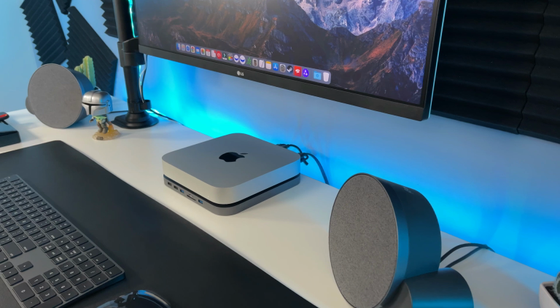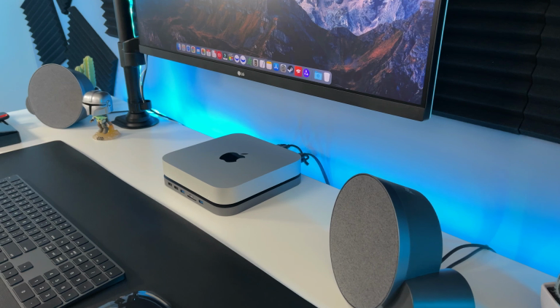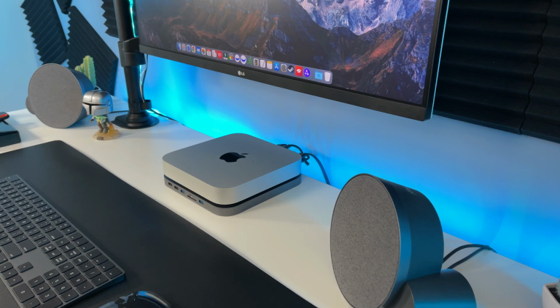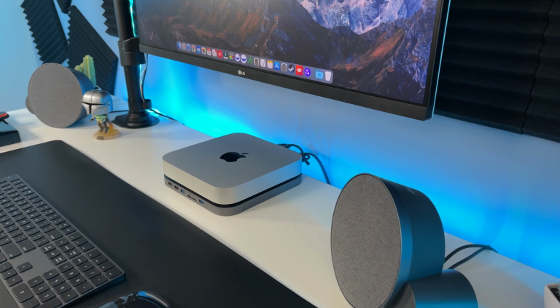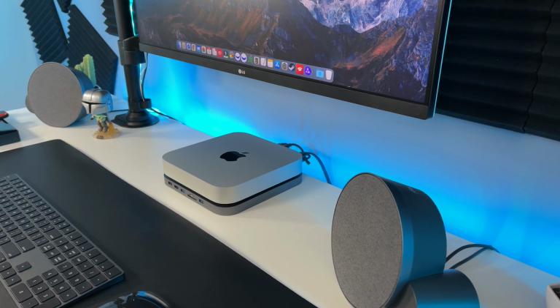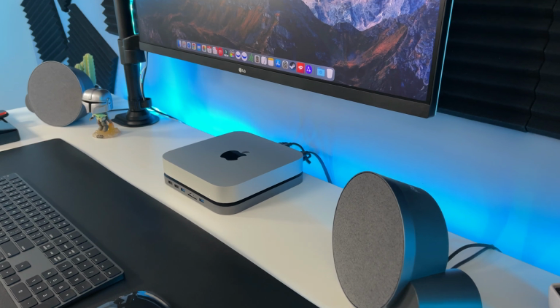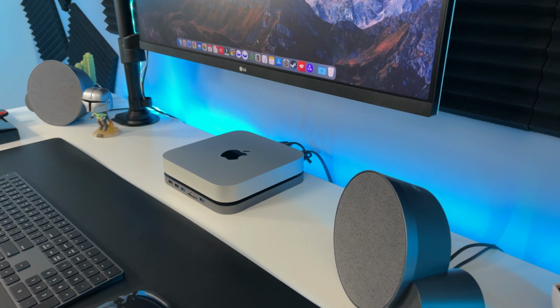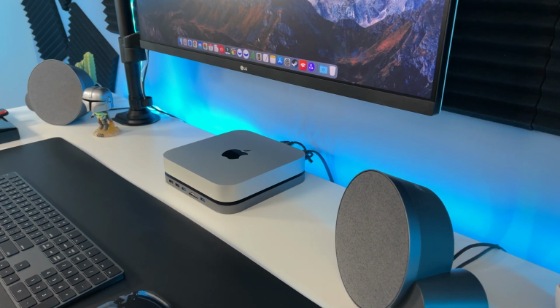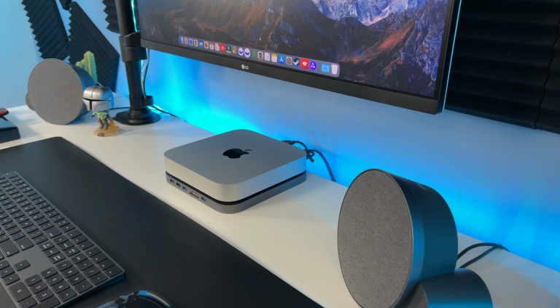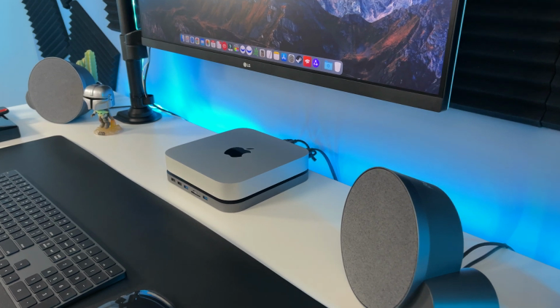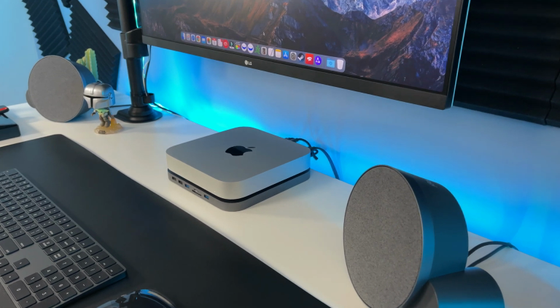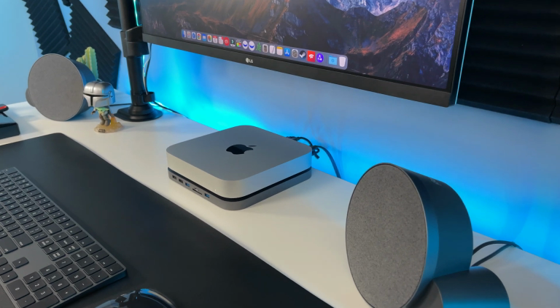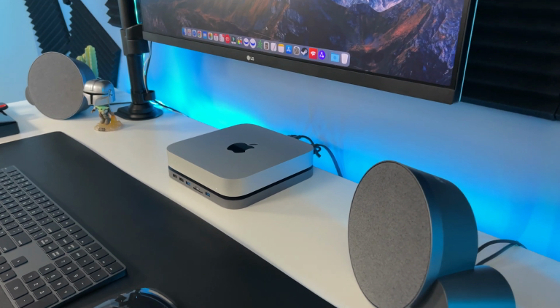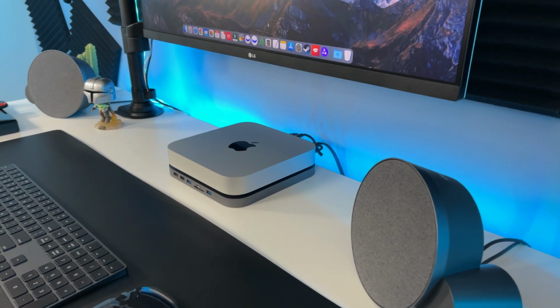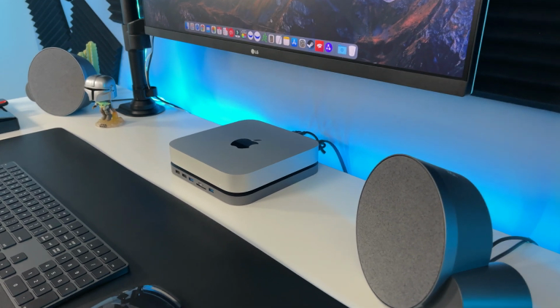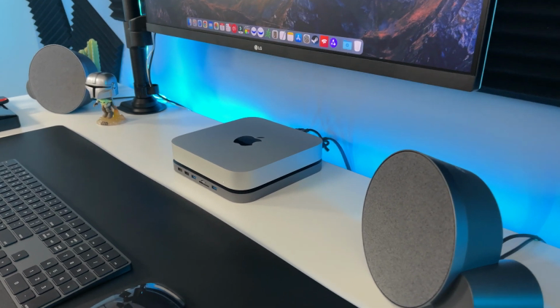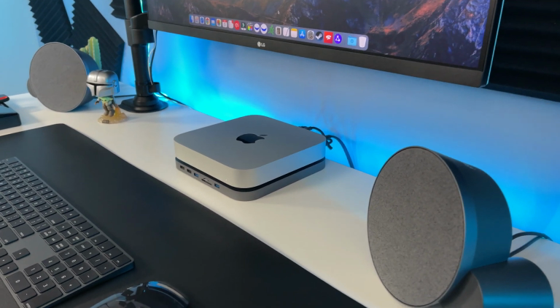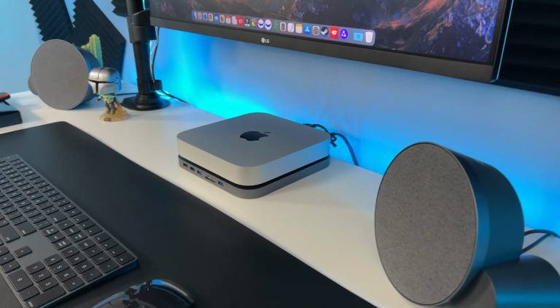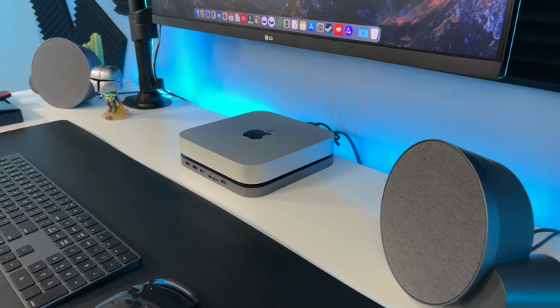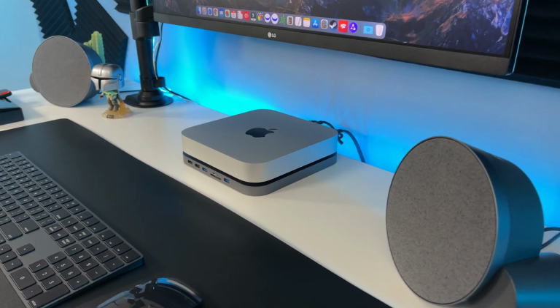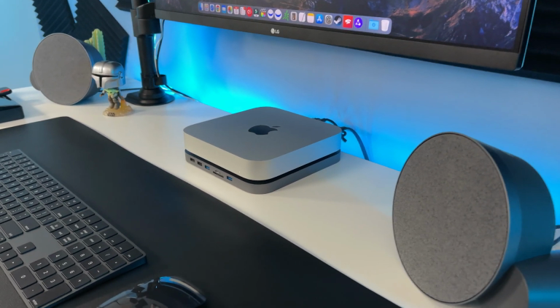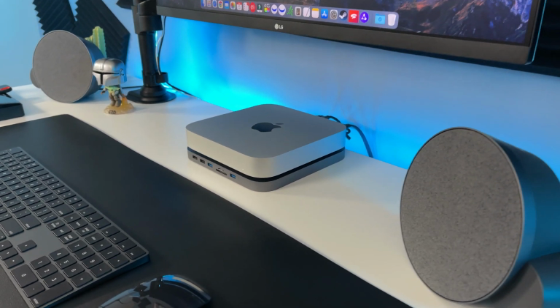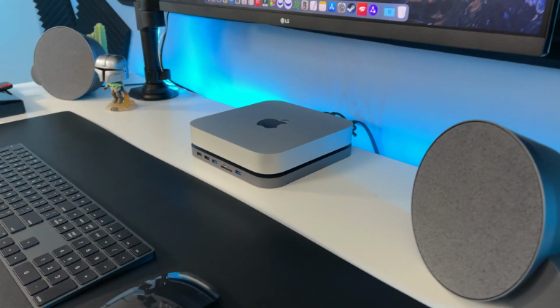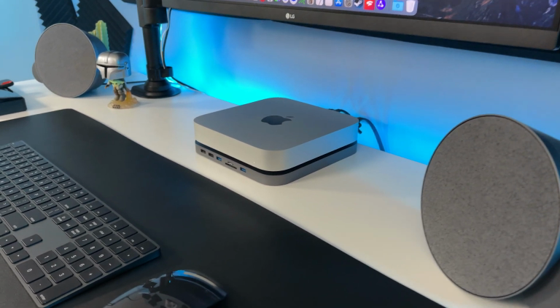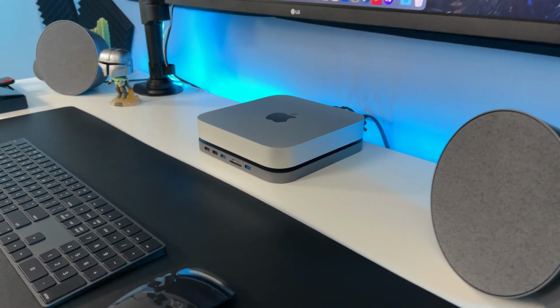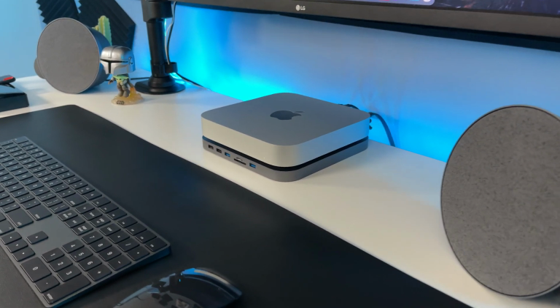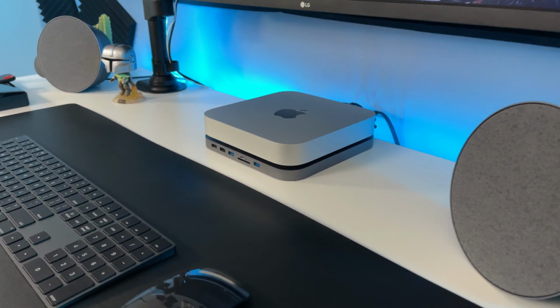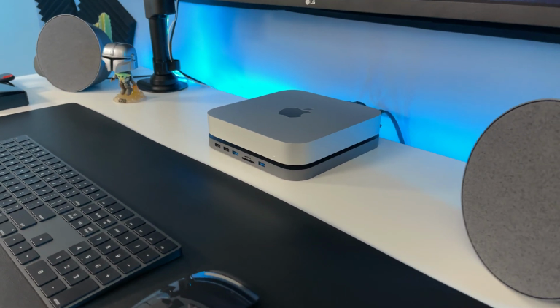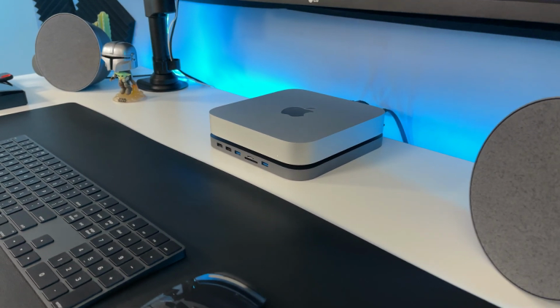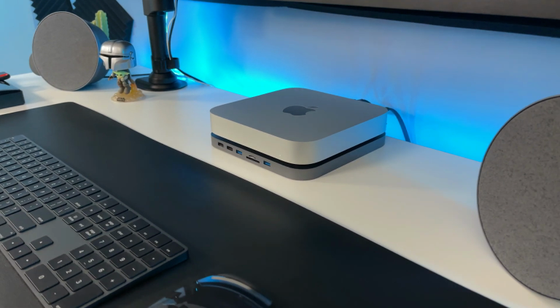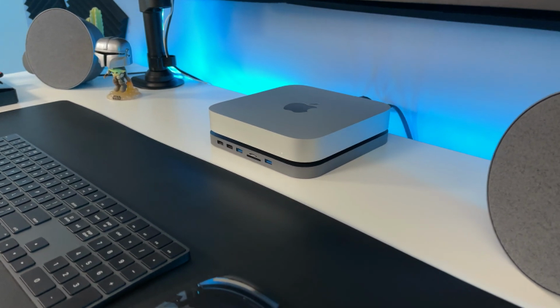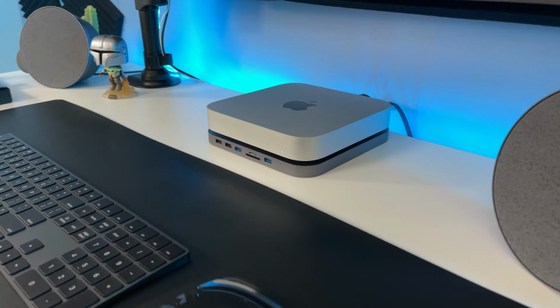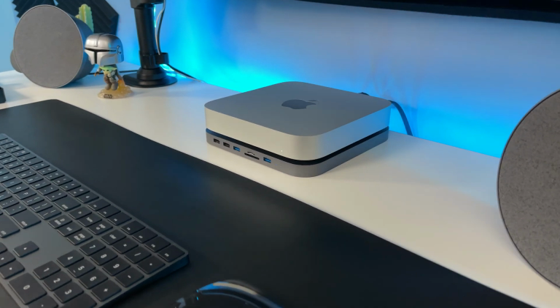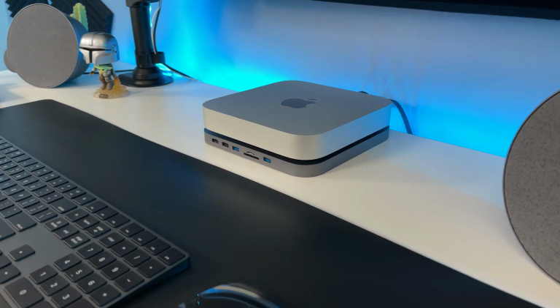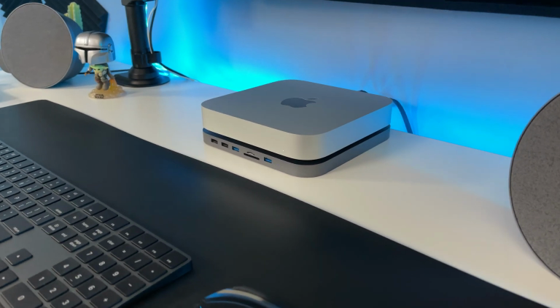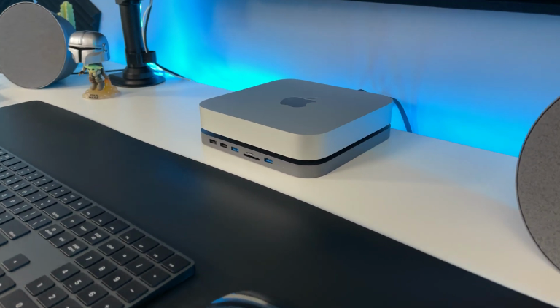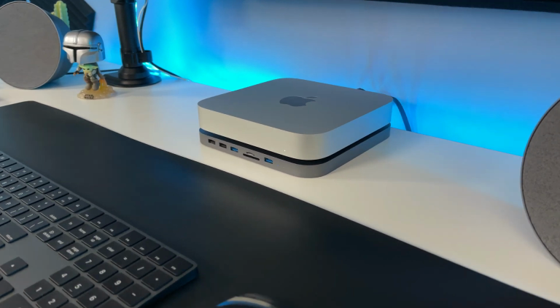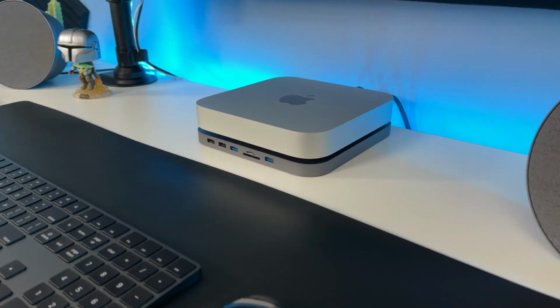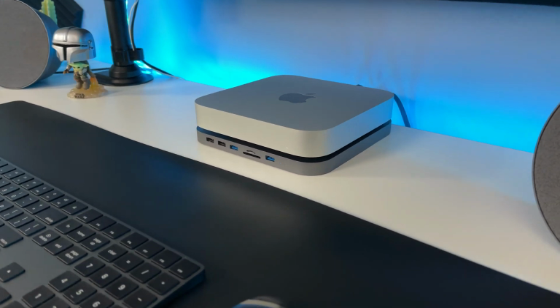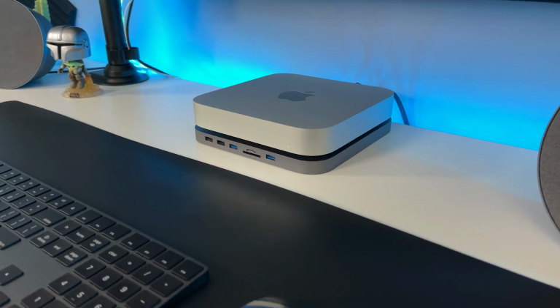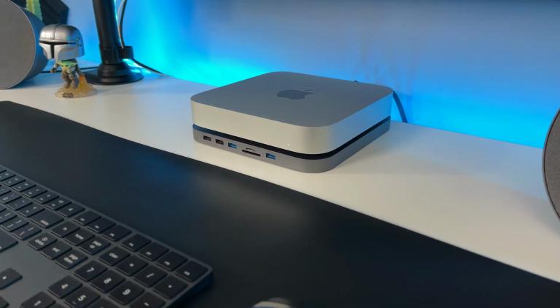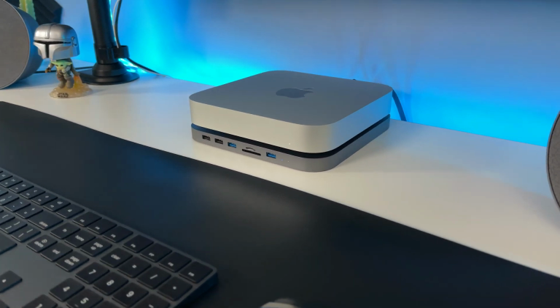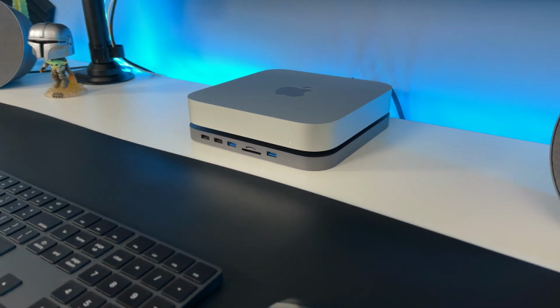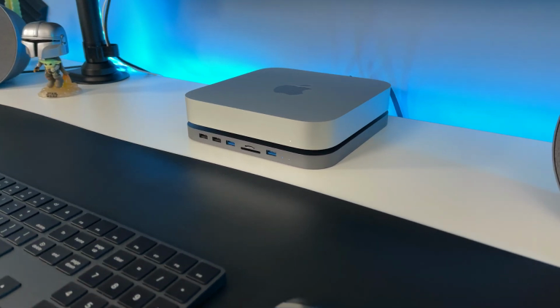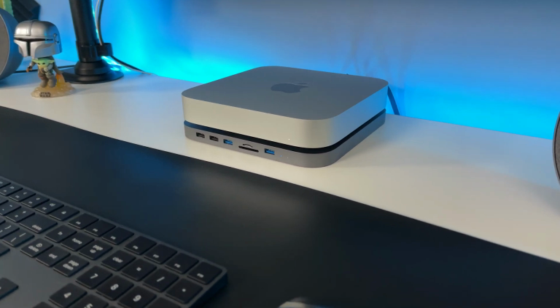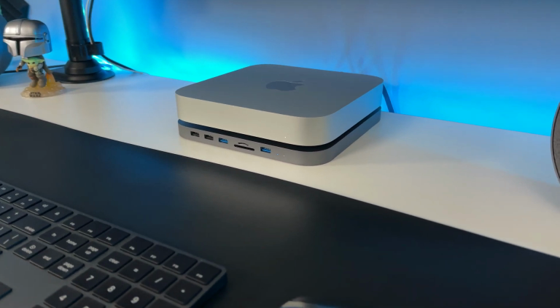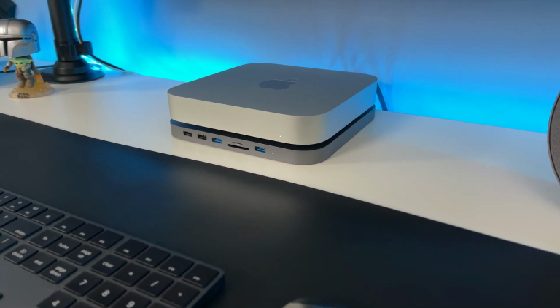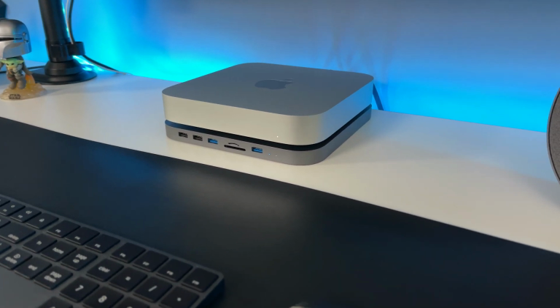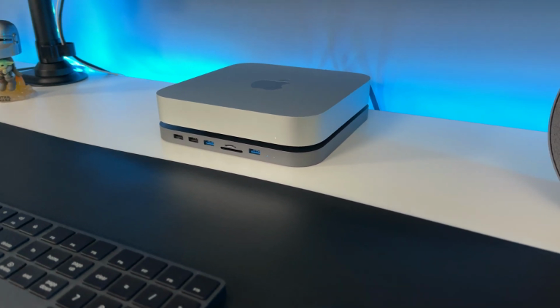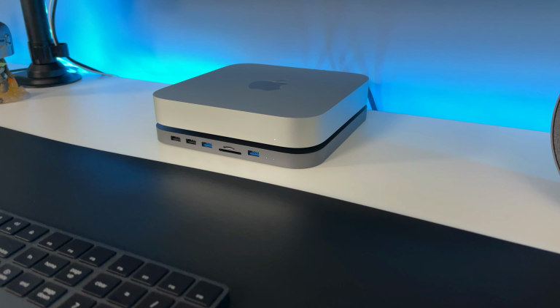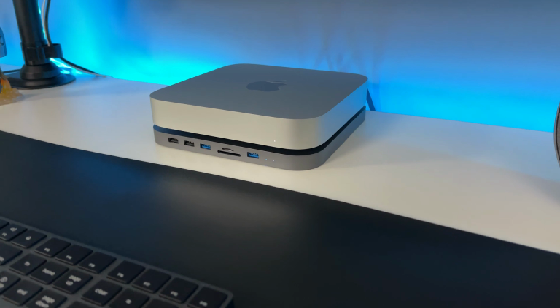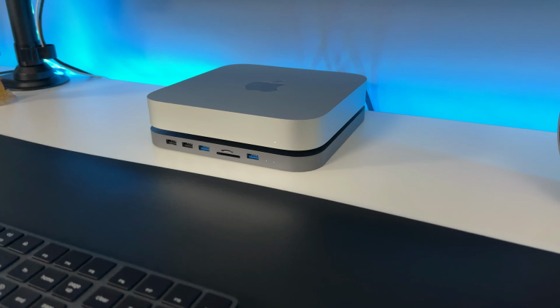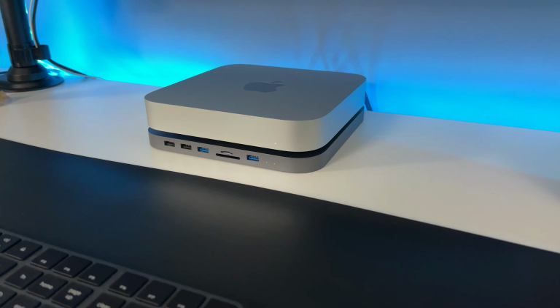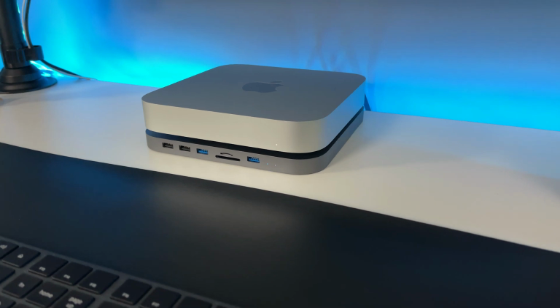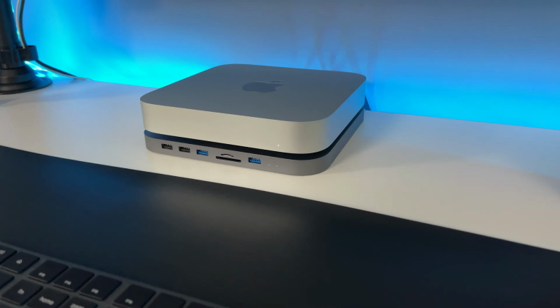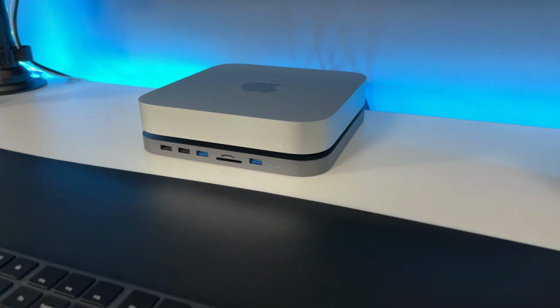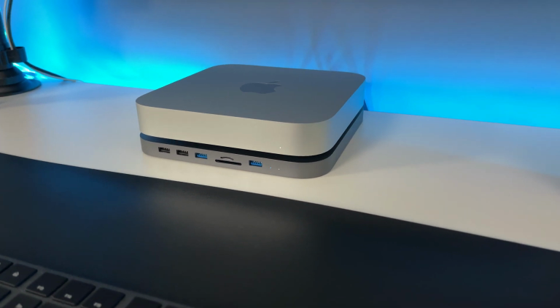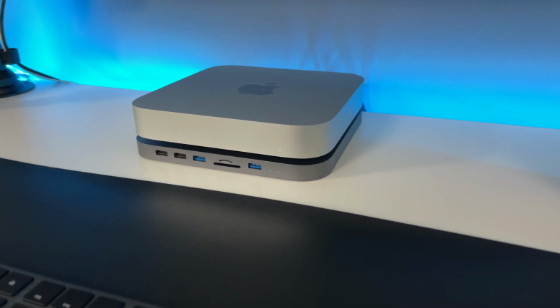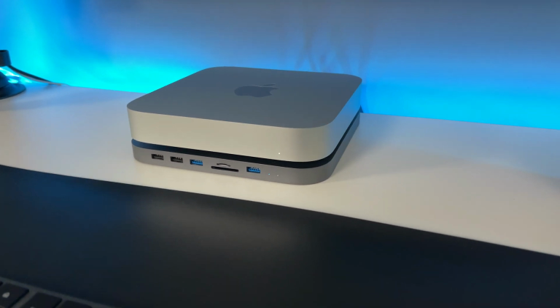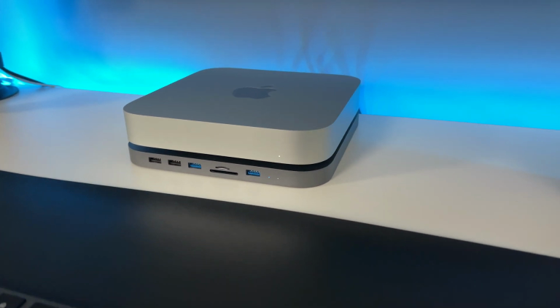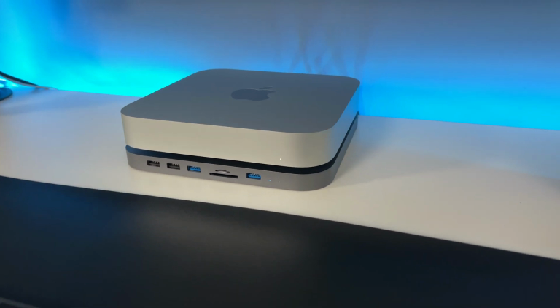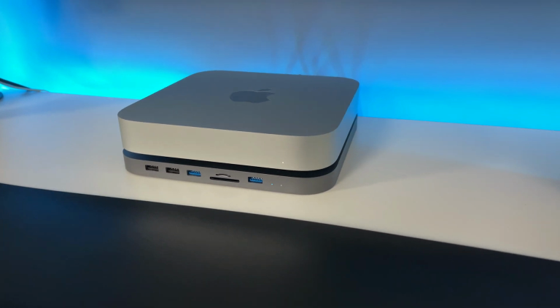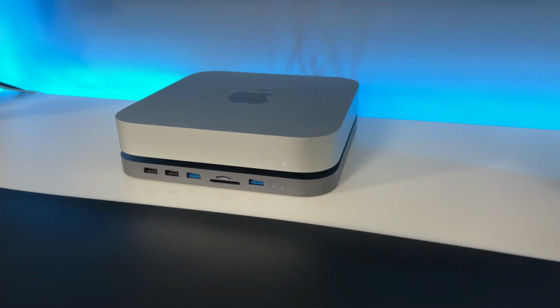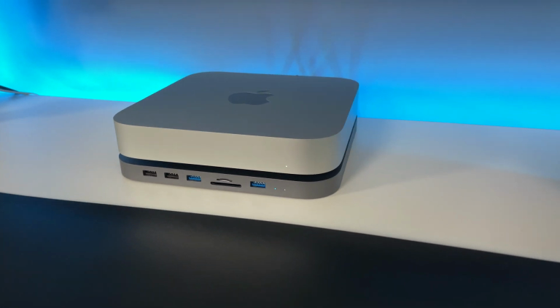Hey everybody, what's up. Today we're gonna take a look at one of the best budget USB-C hubs for your M1 Mac mini.